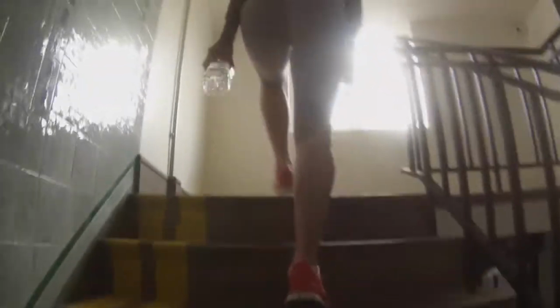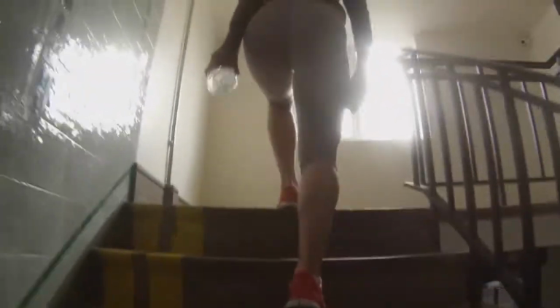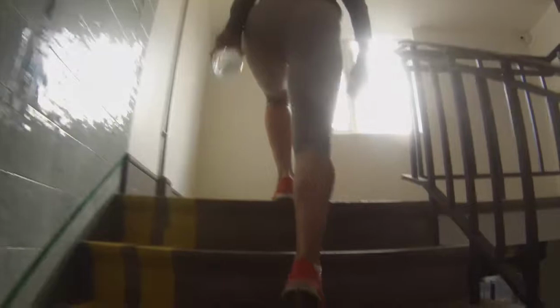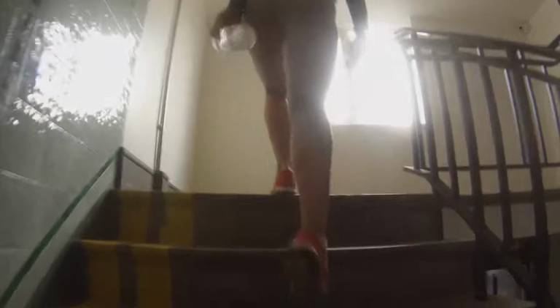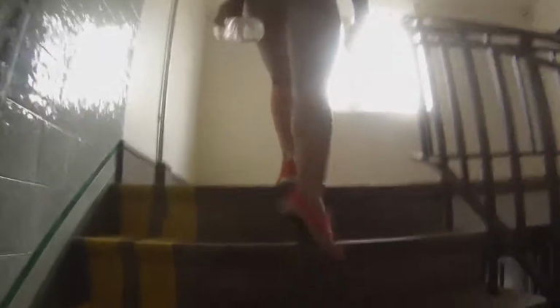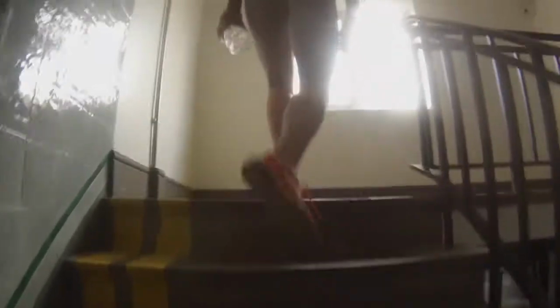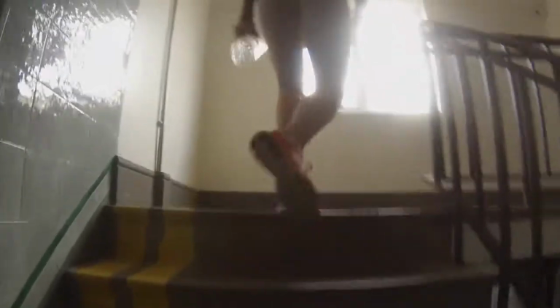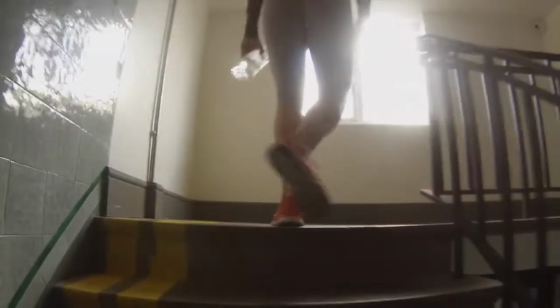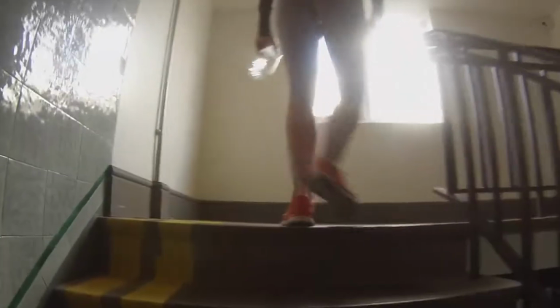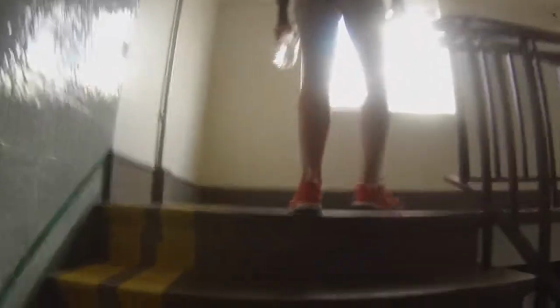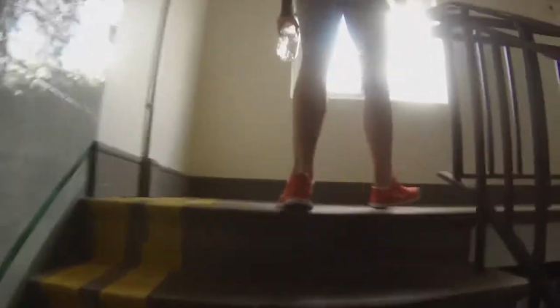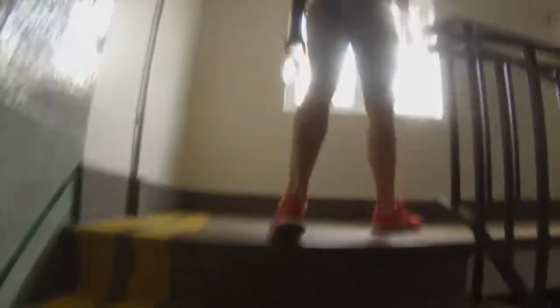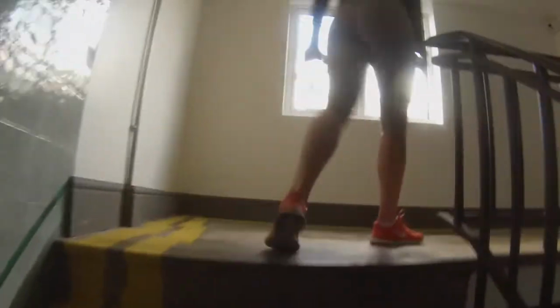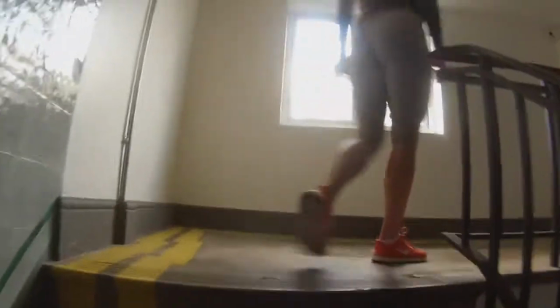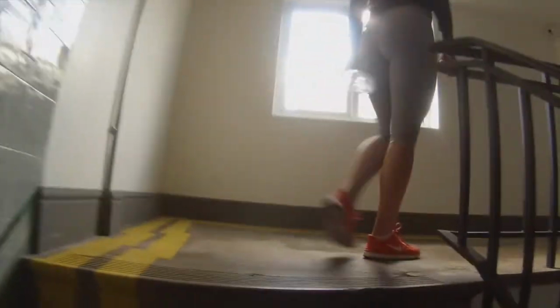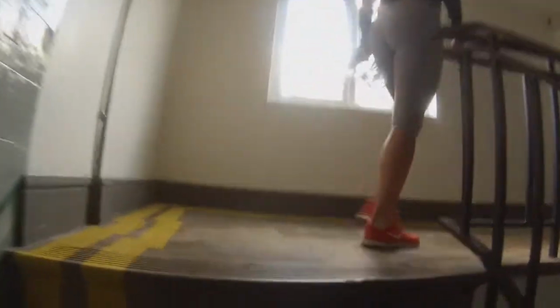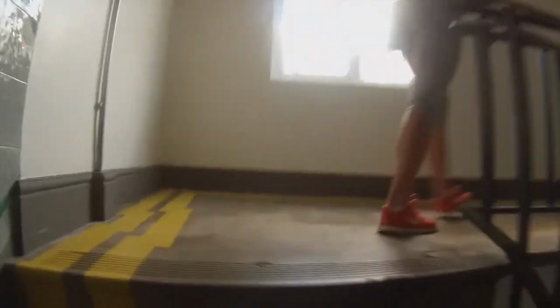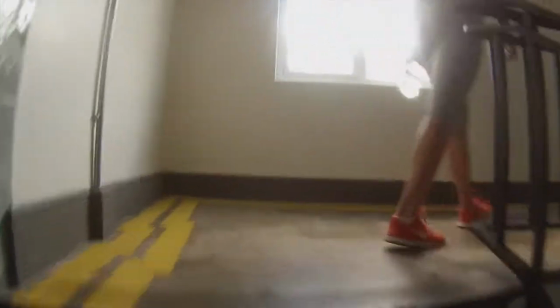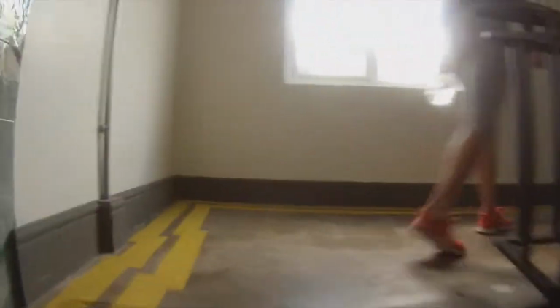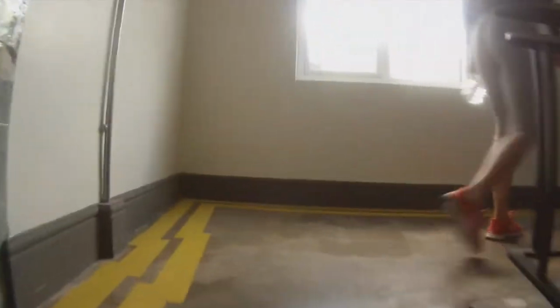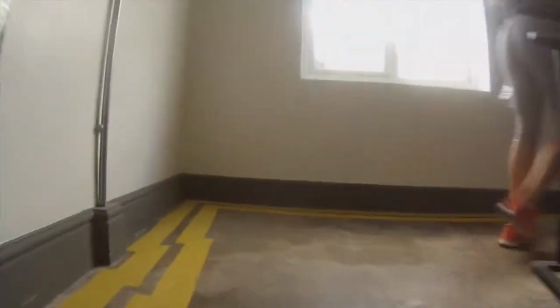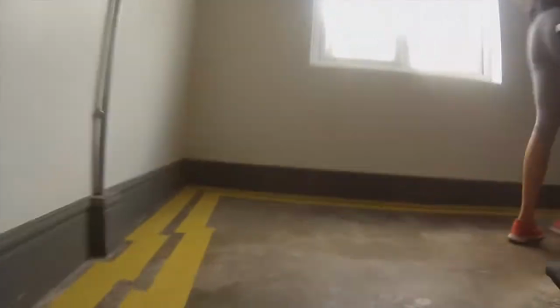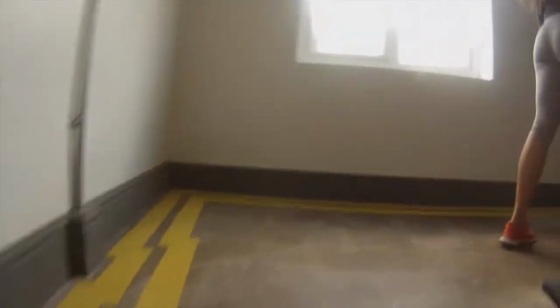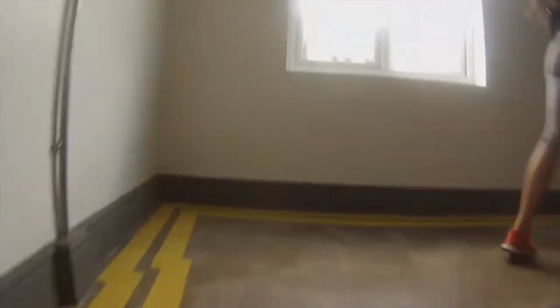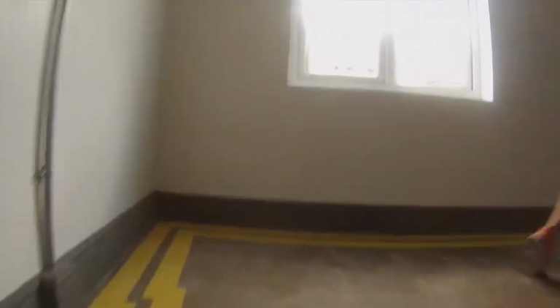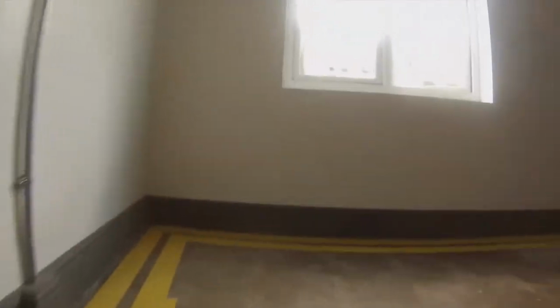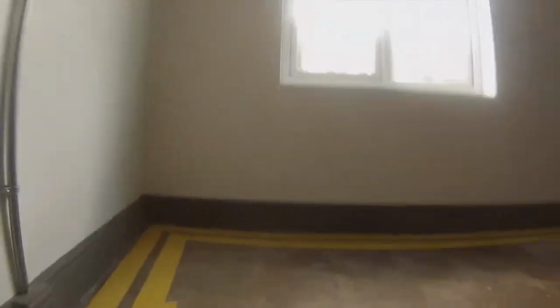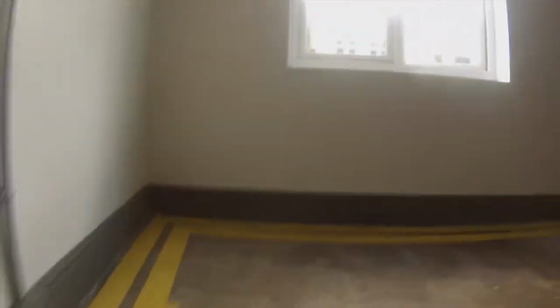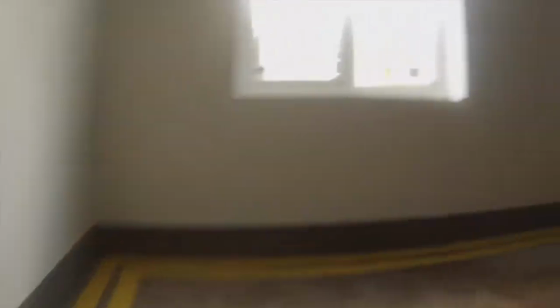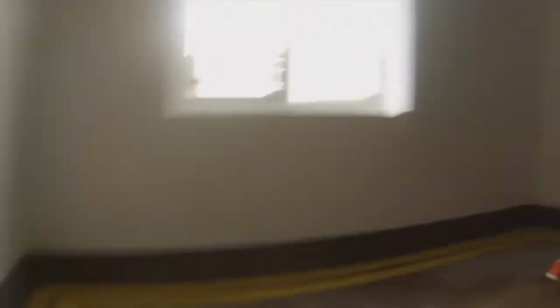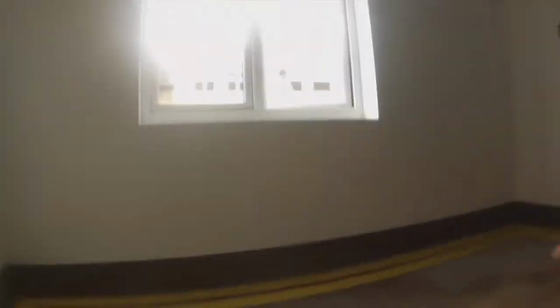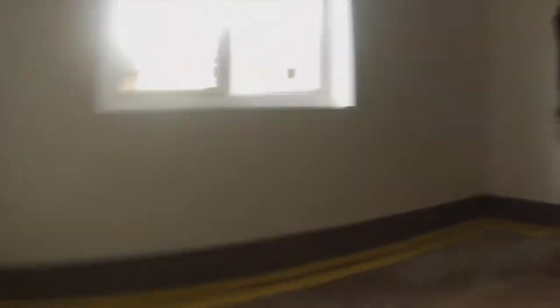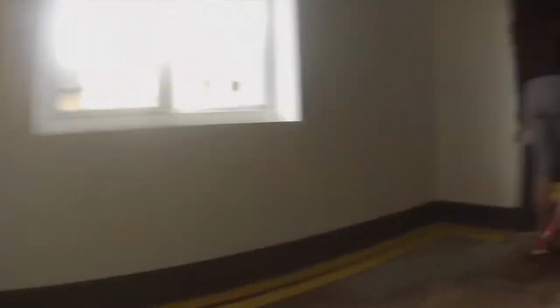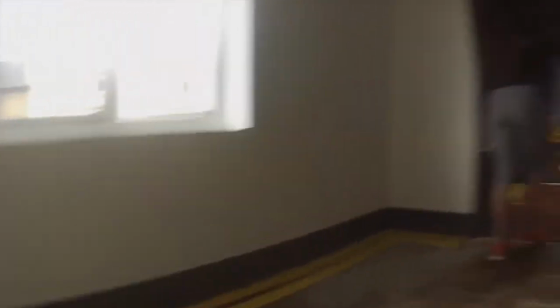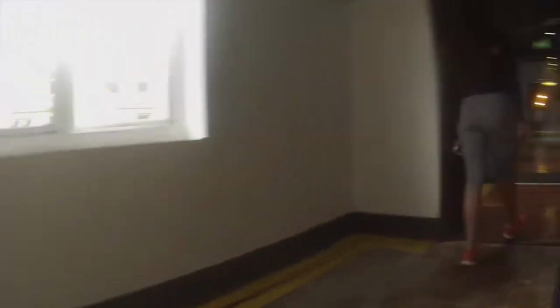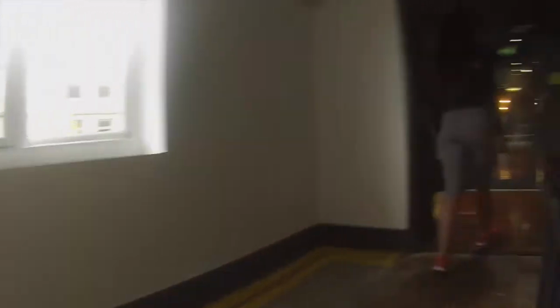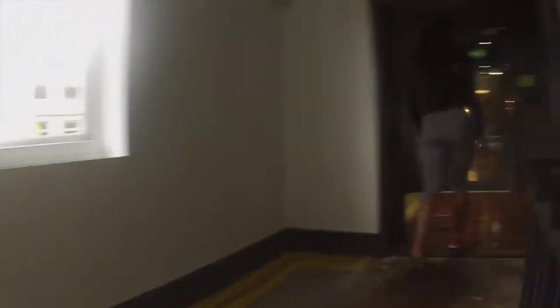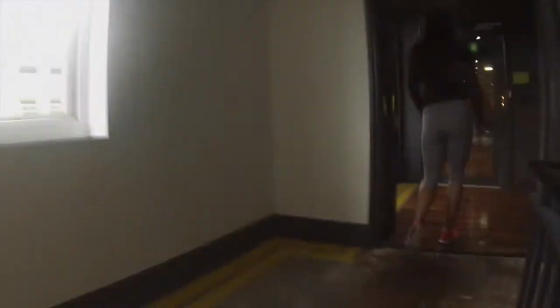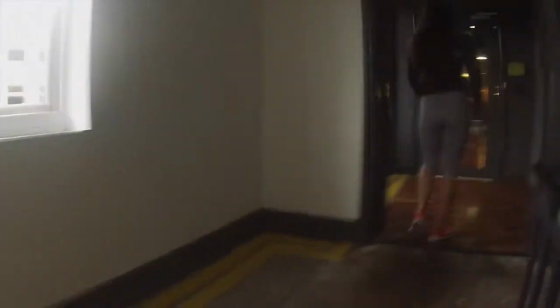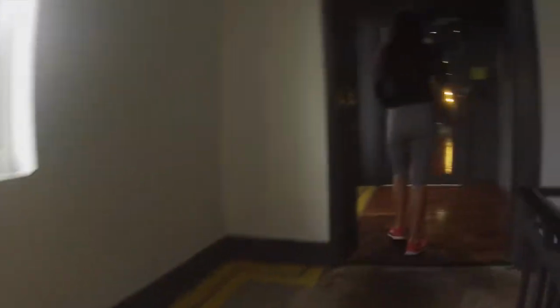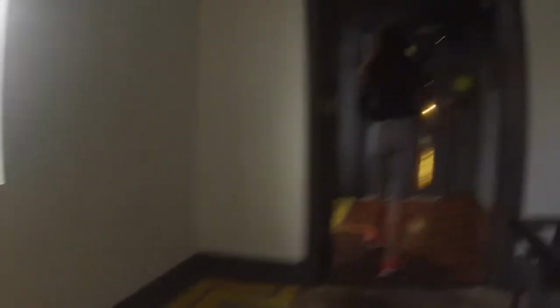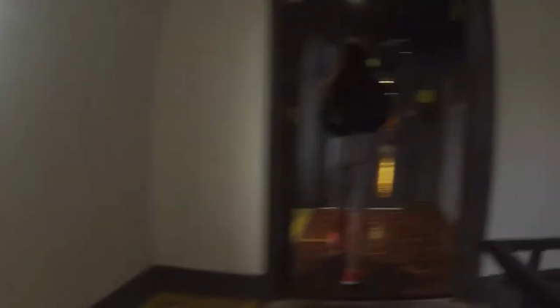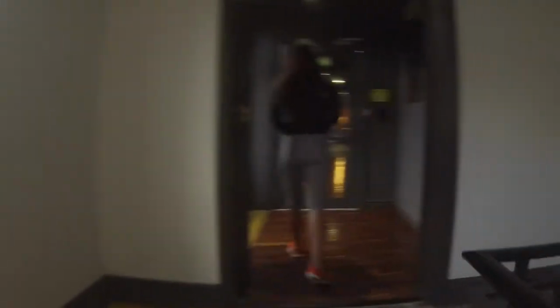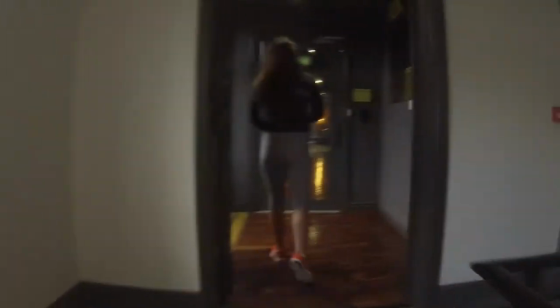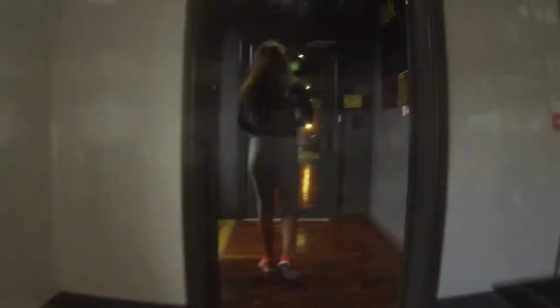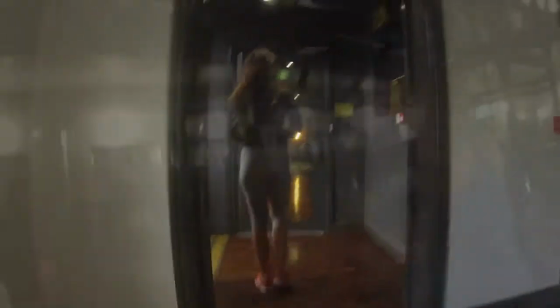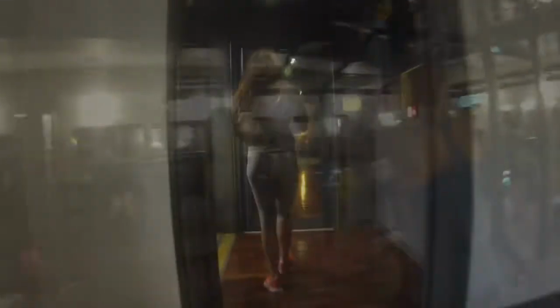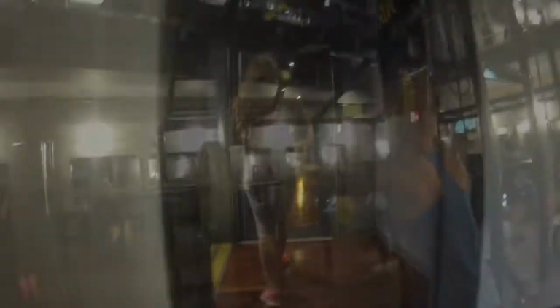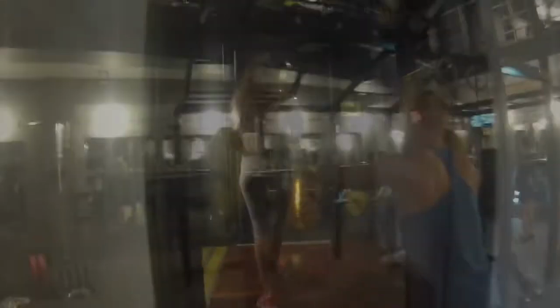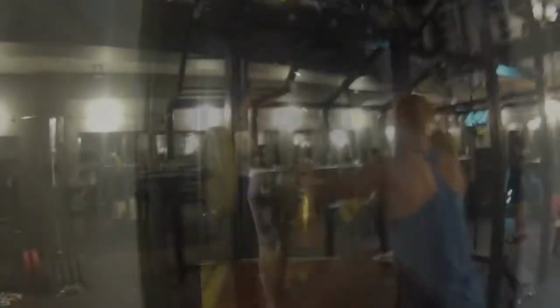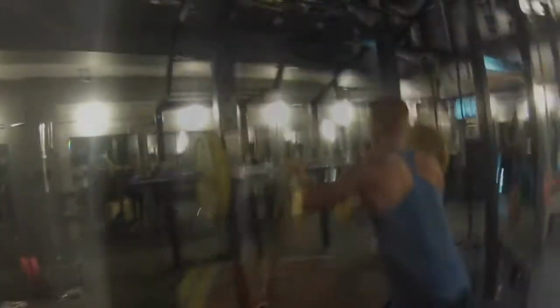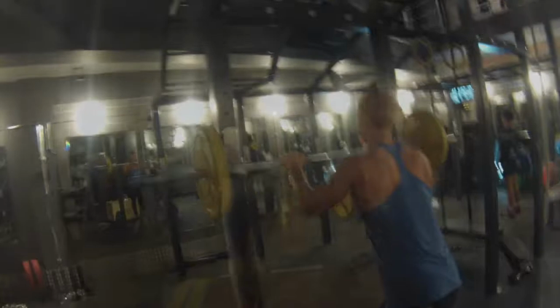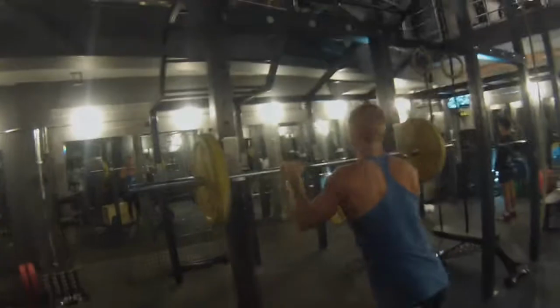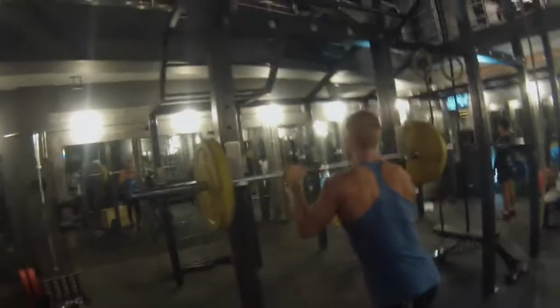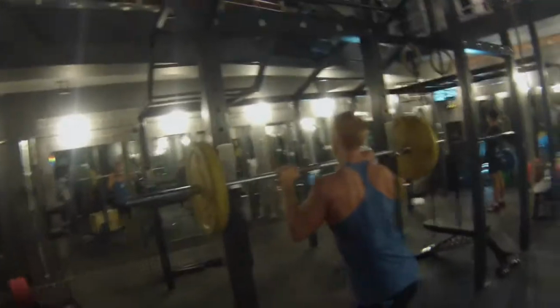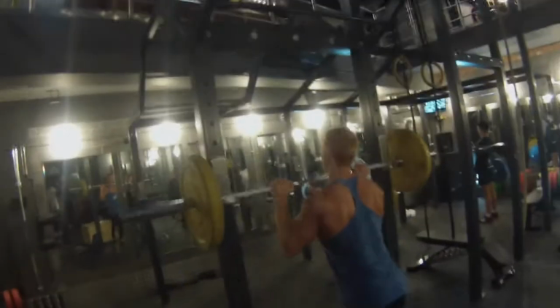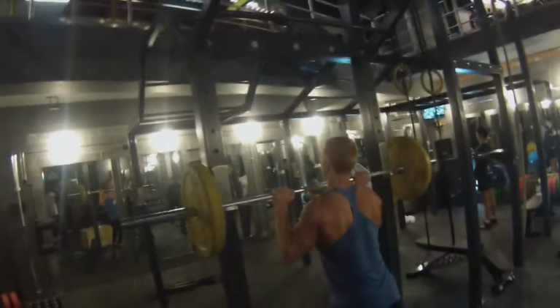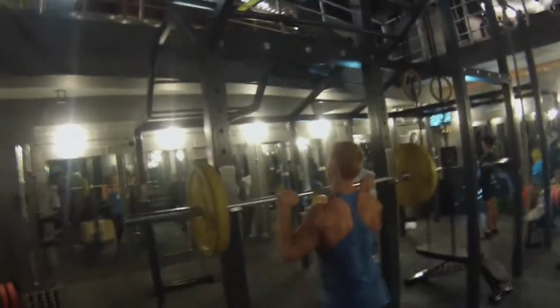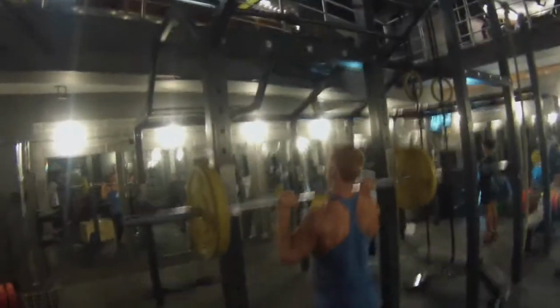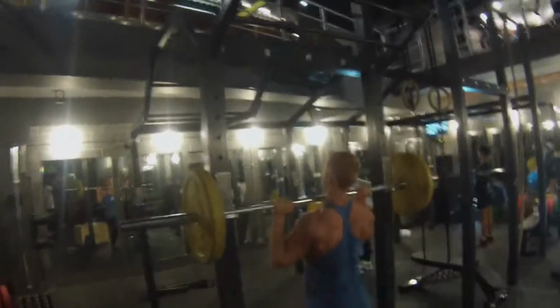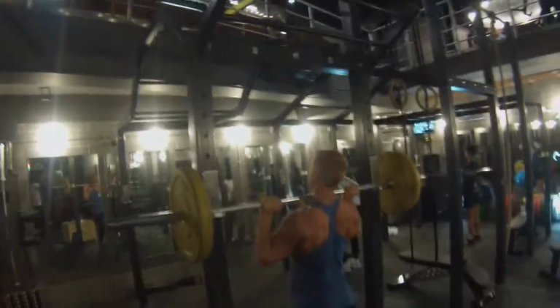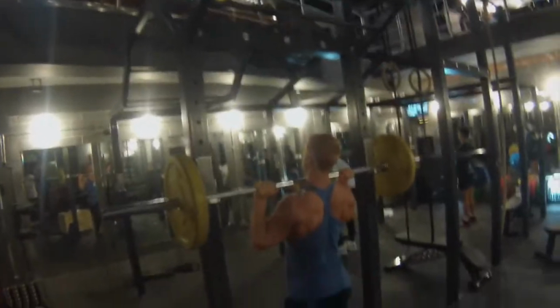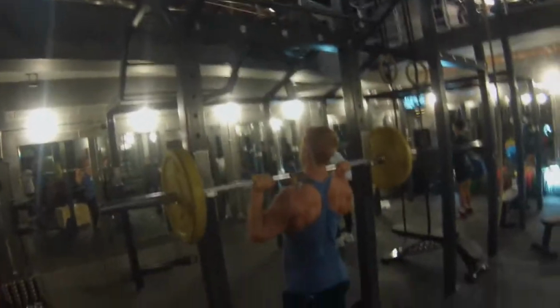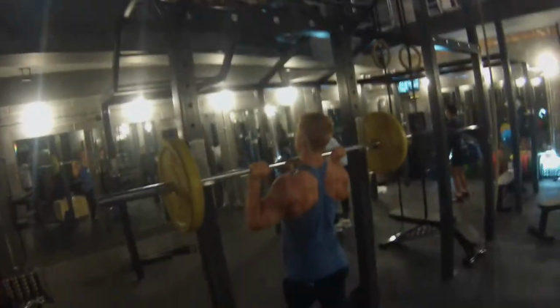Right then, guys, as I said we've got a new split - upper and lower body. Today was my first upper body session.